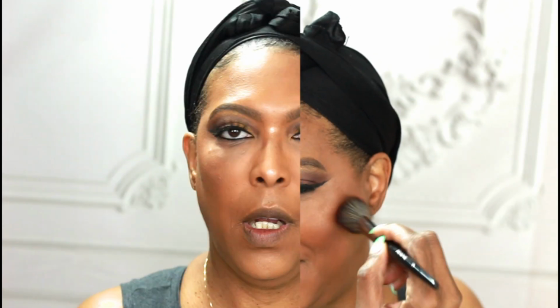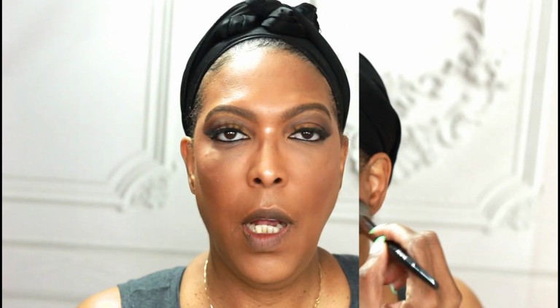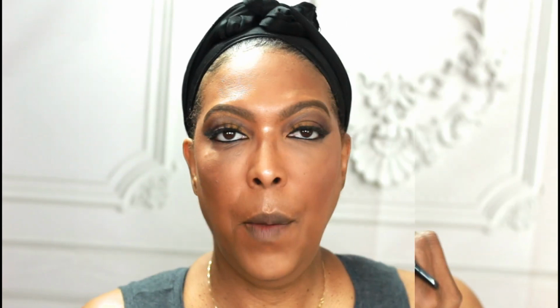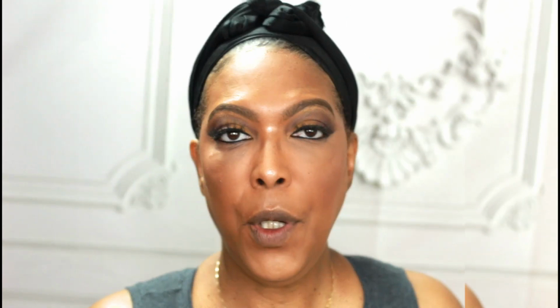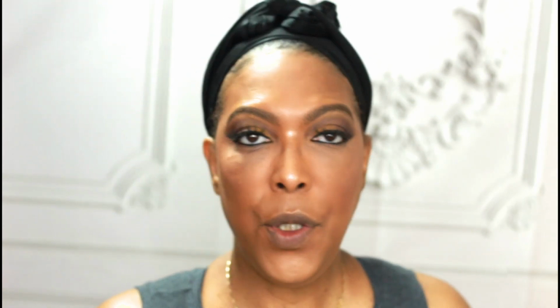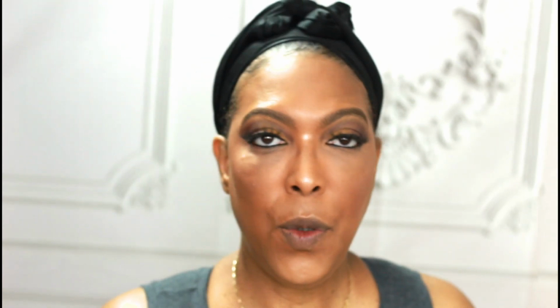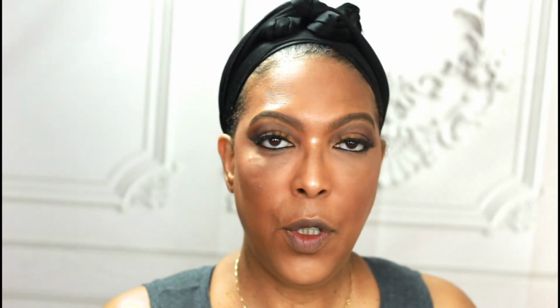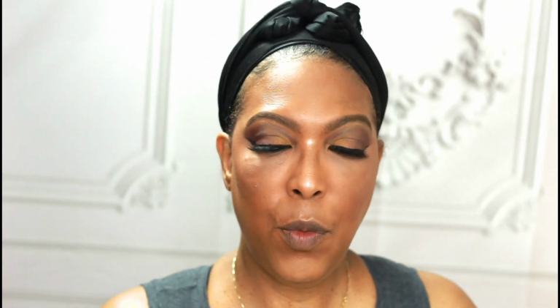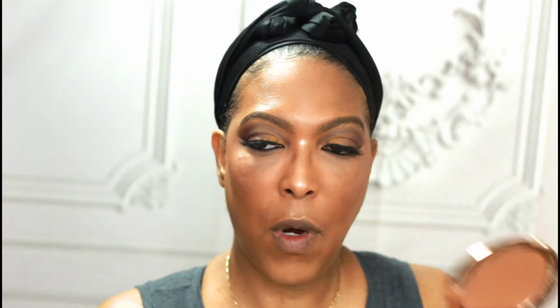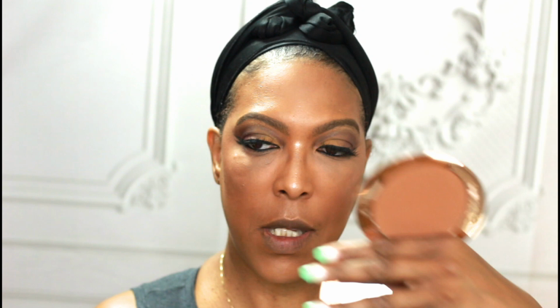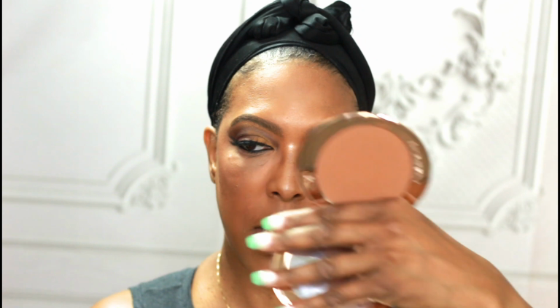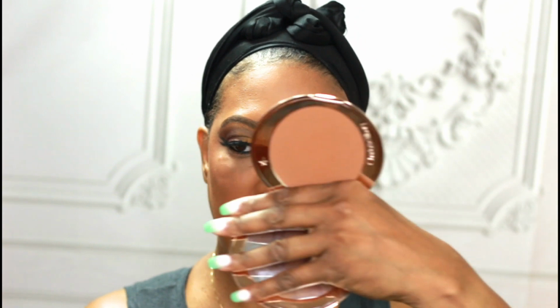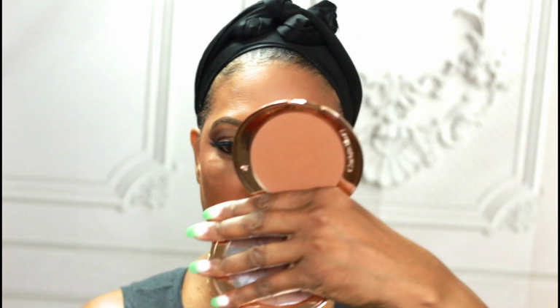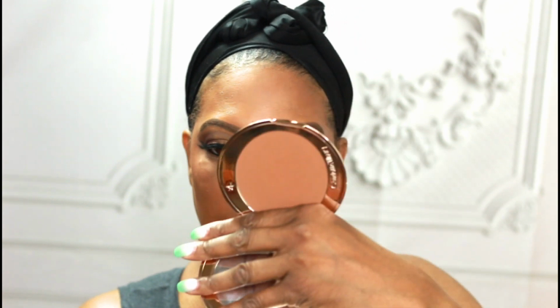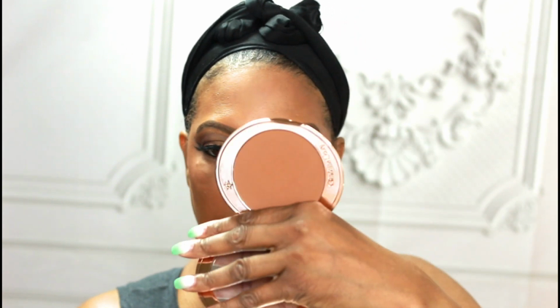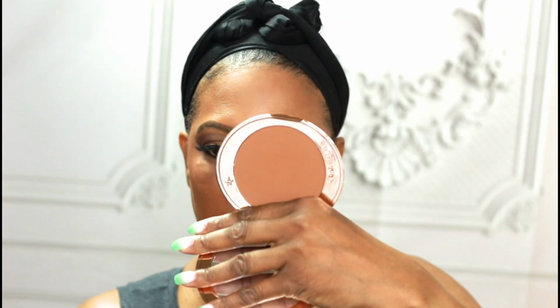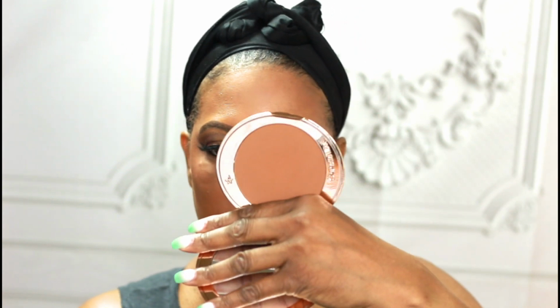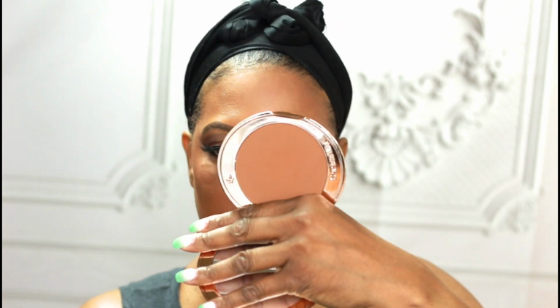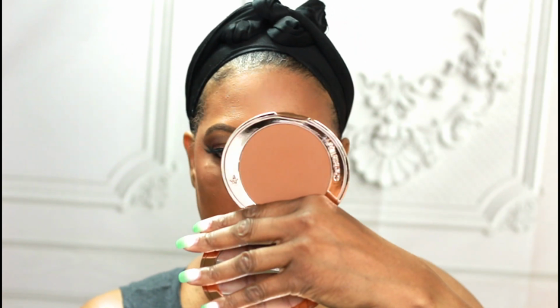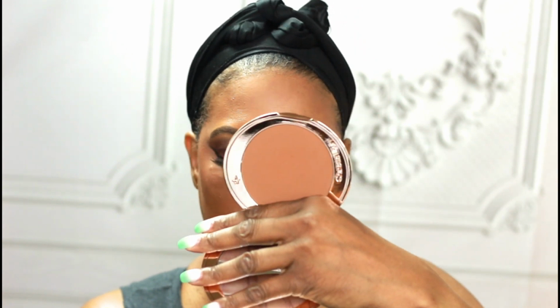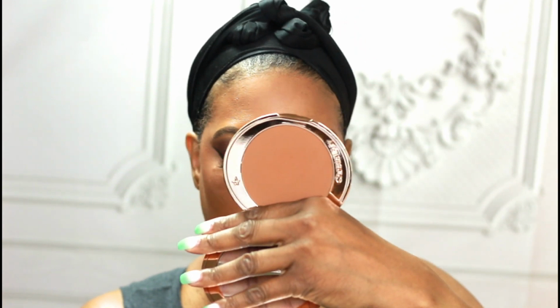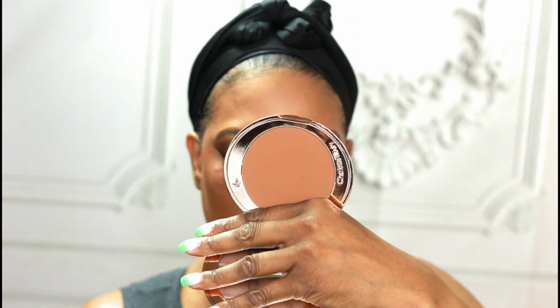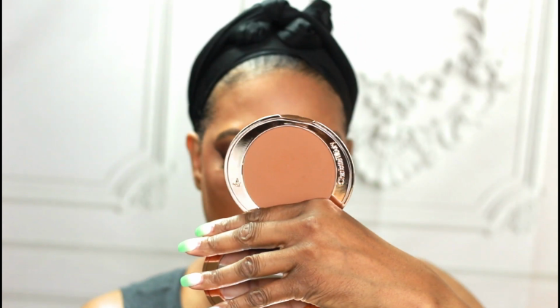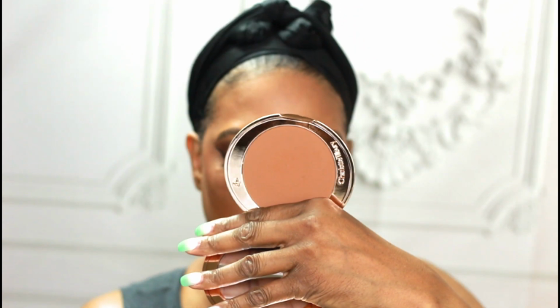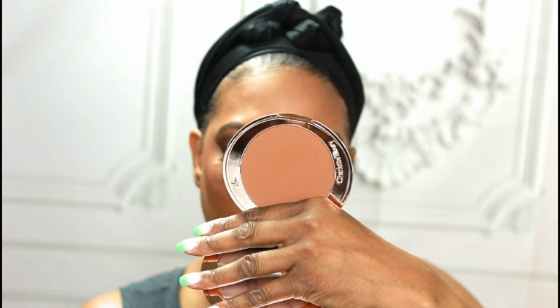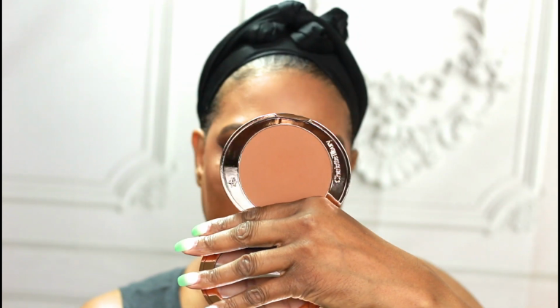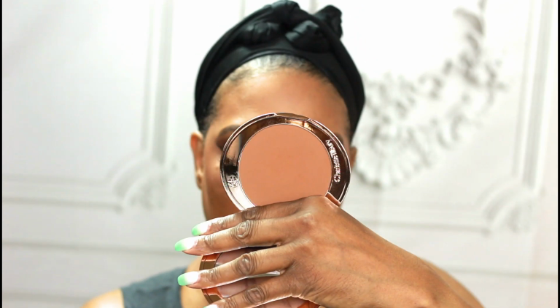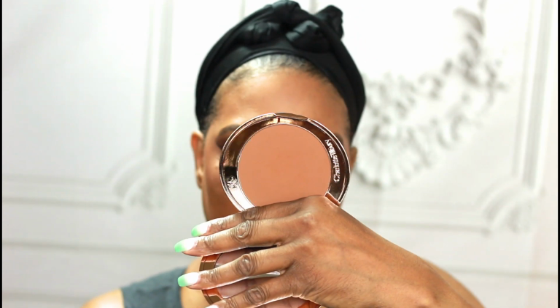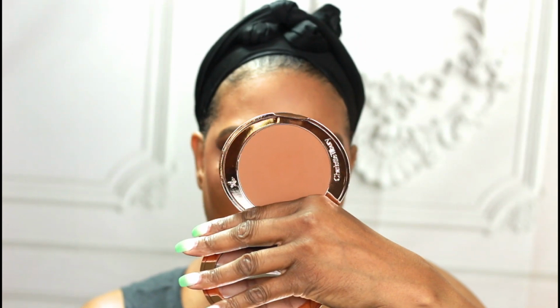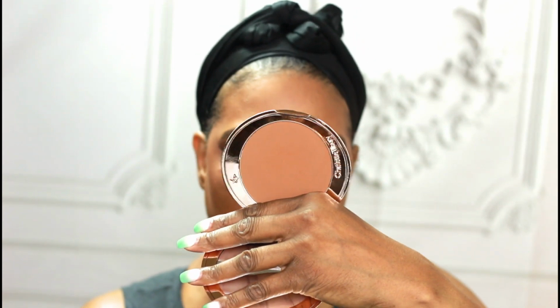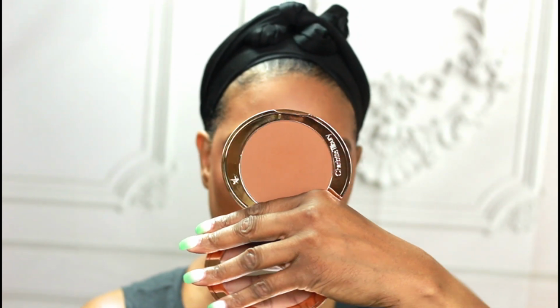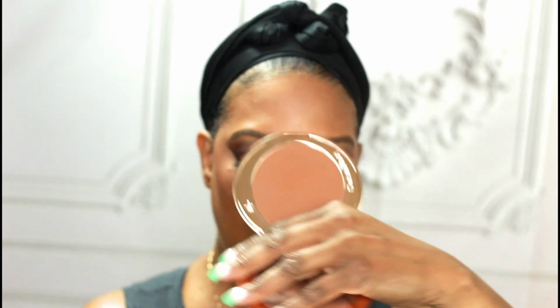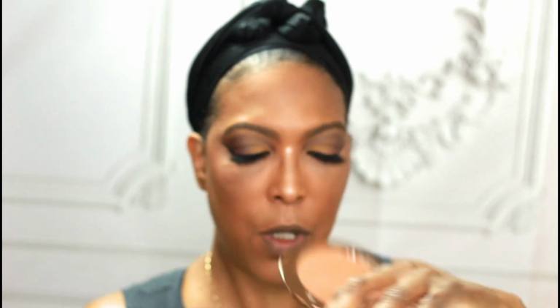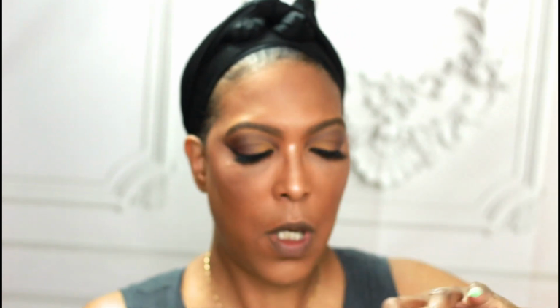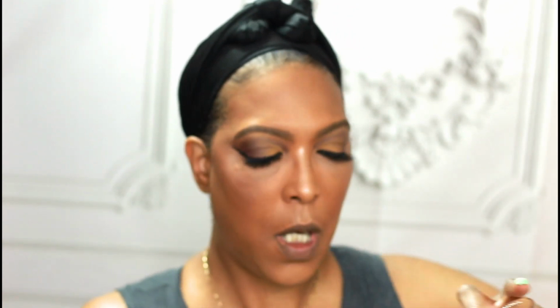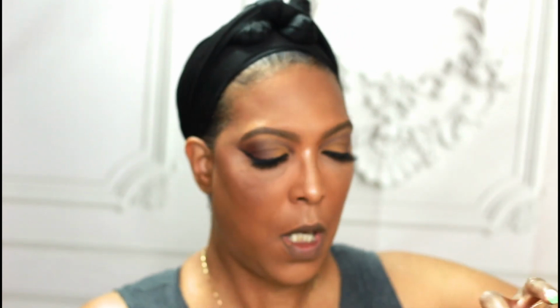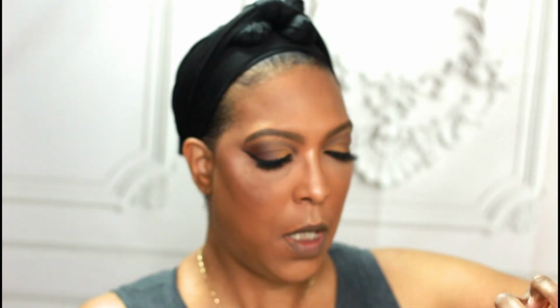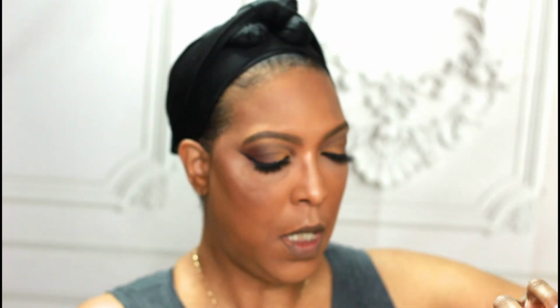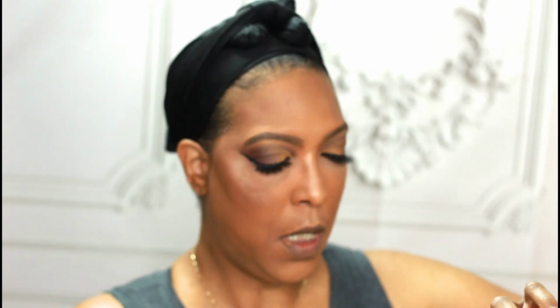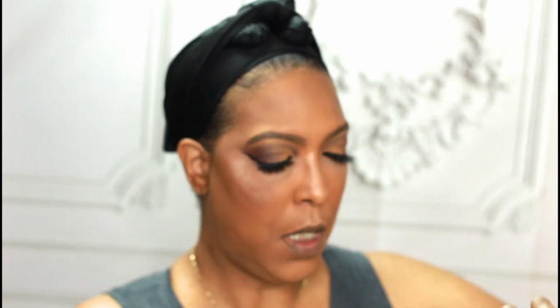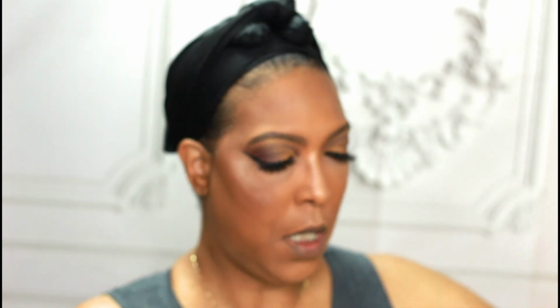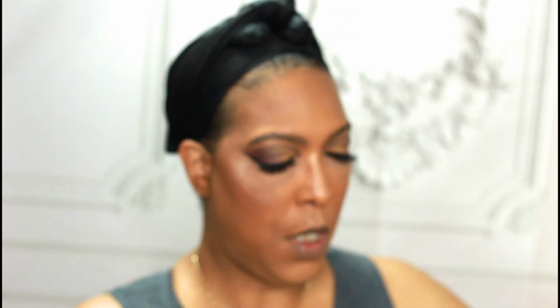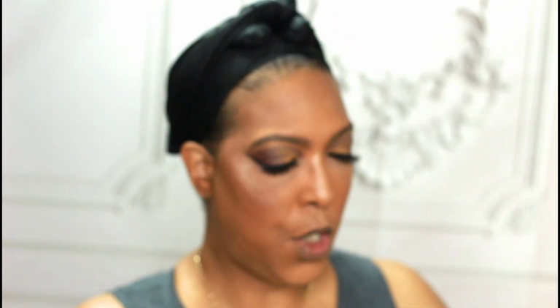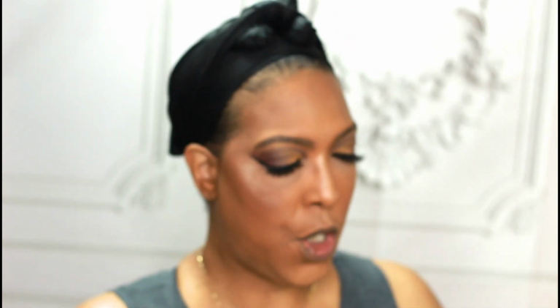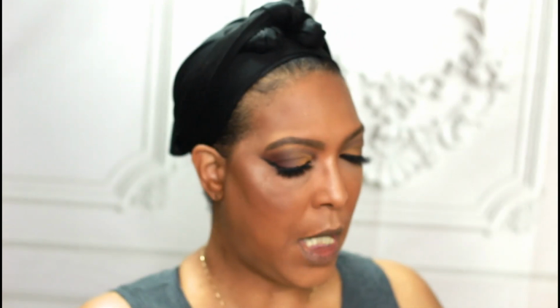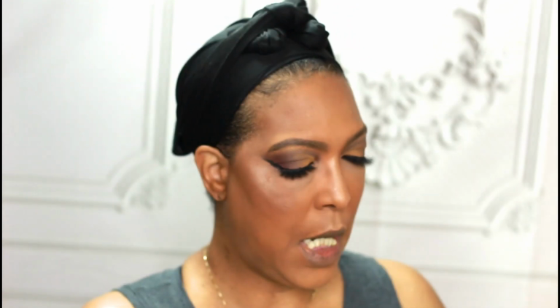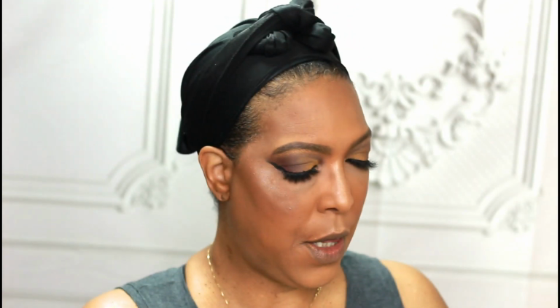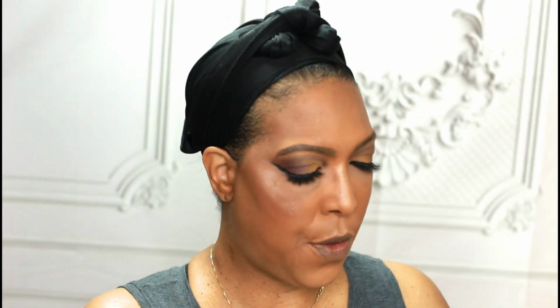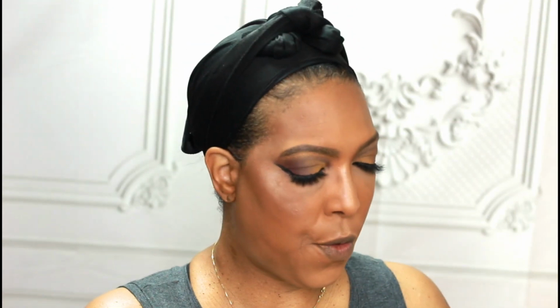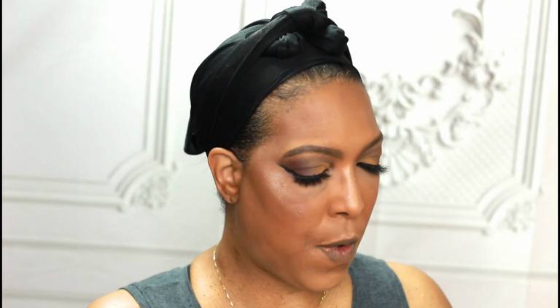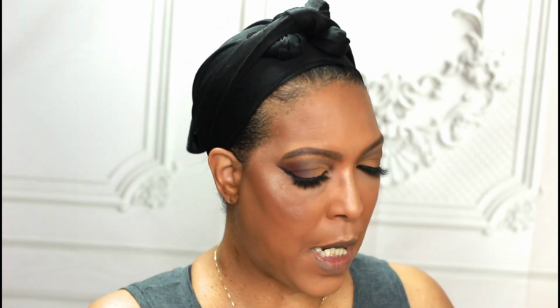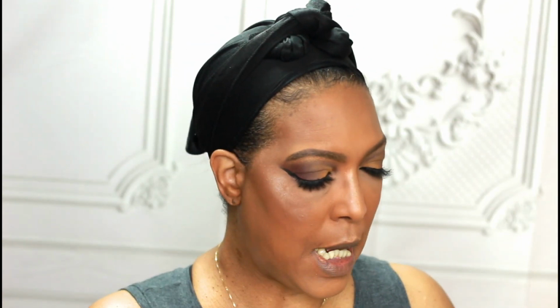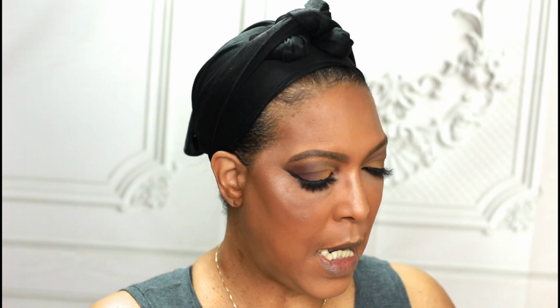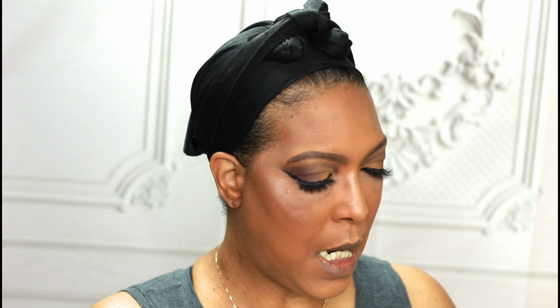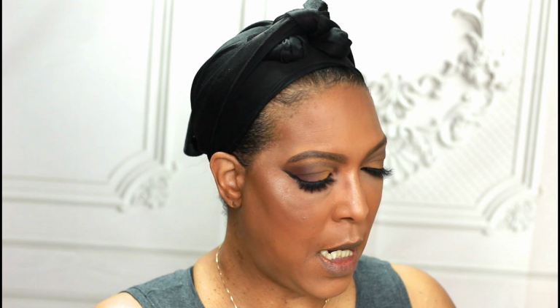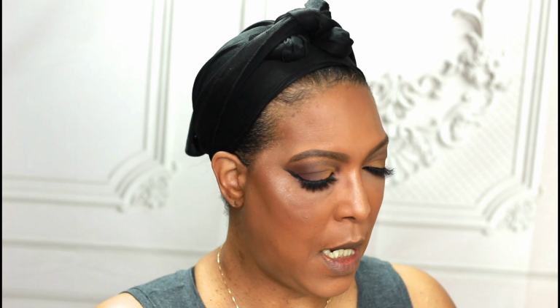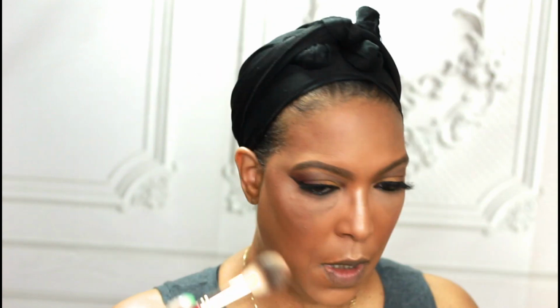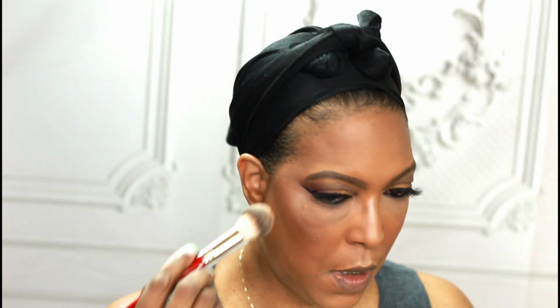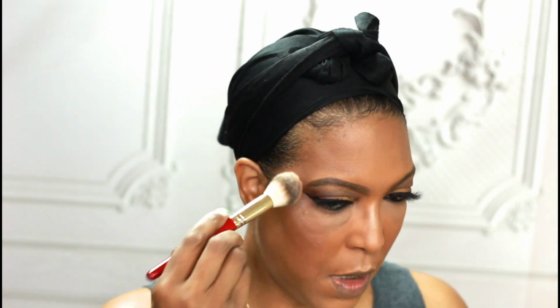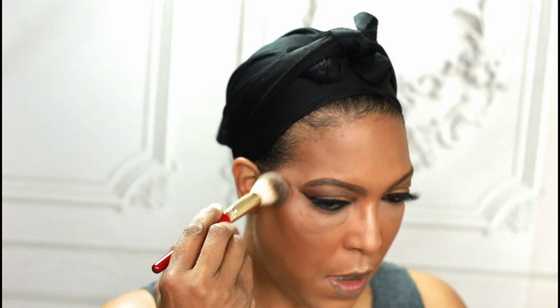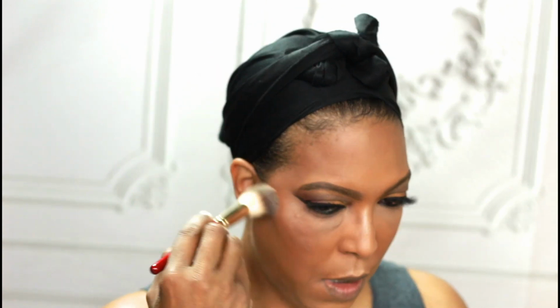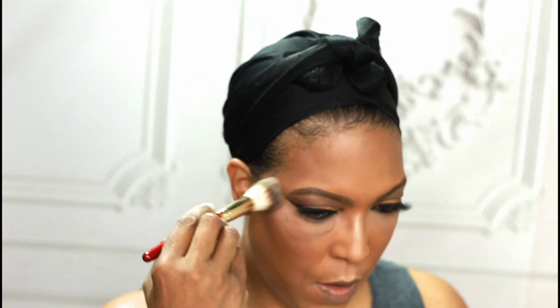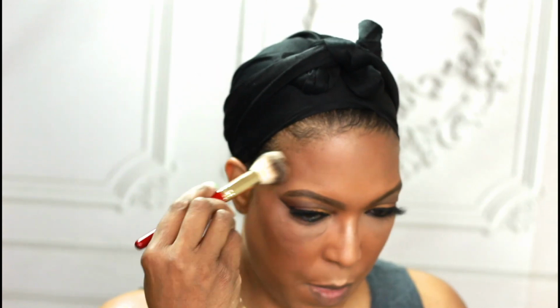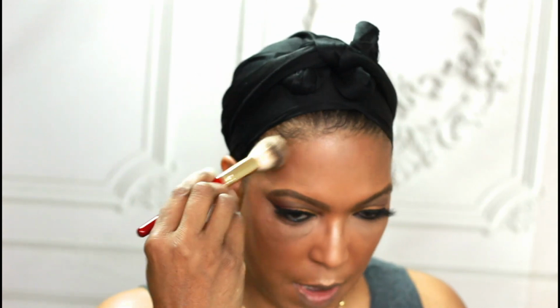I'm going to do a little bronzing and I'm going to use my Charlotte Tilbury bronzer in shade three — just a little bit.